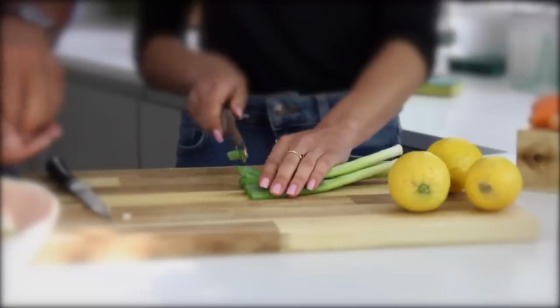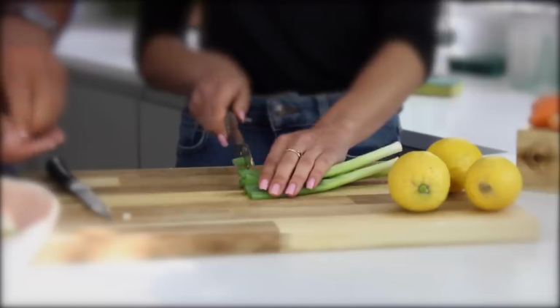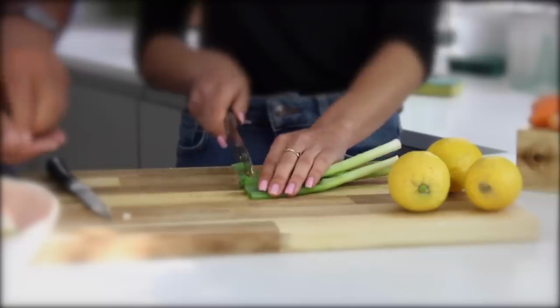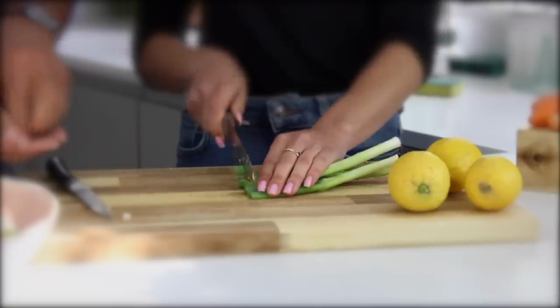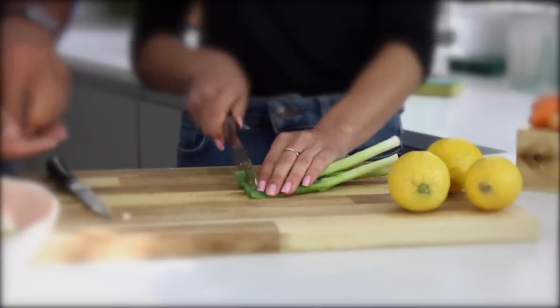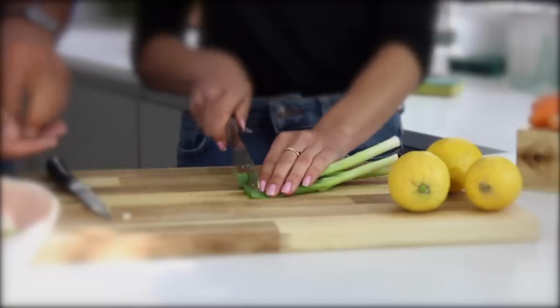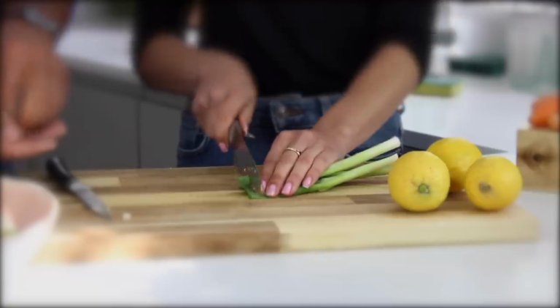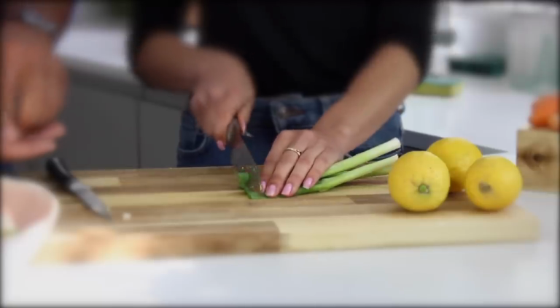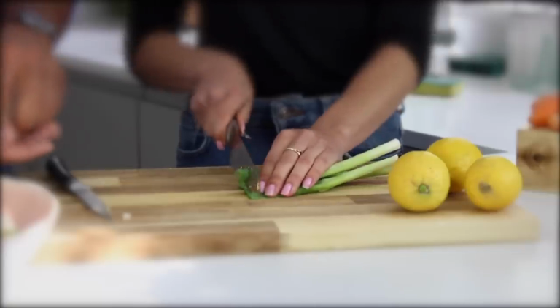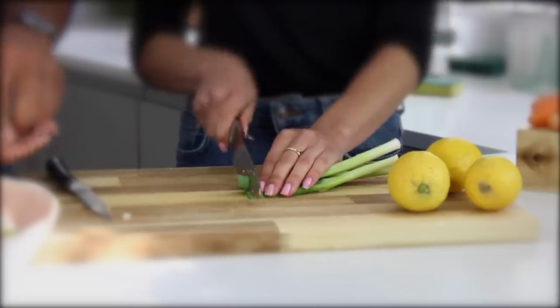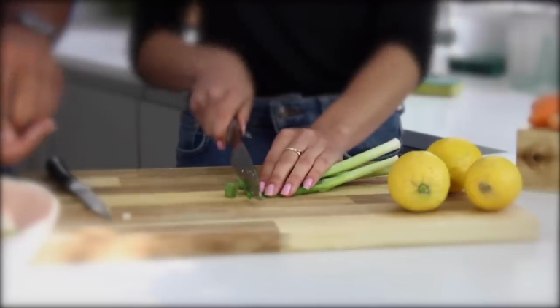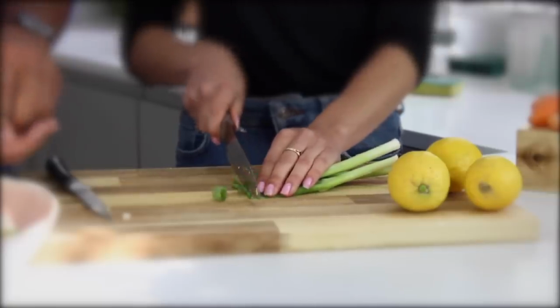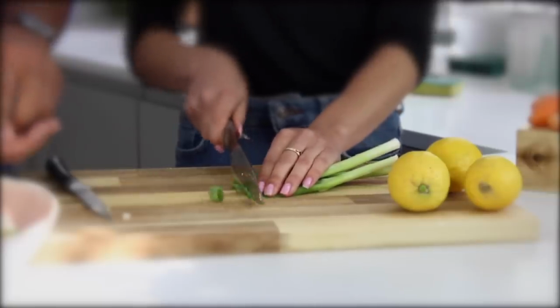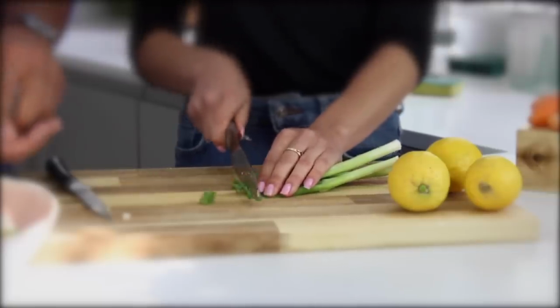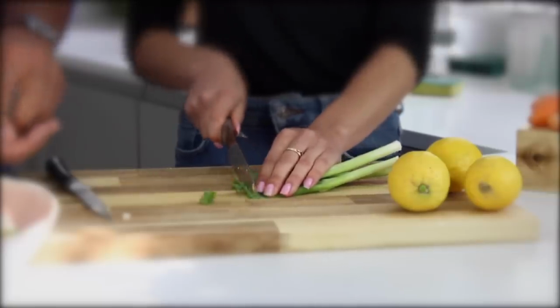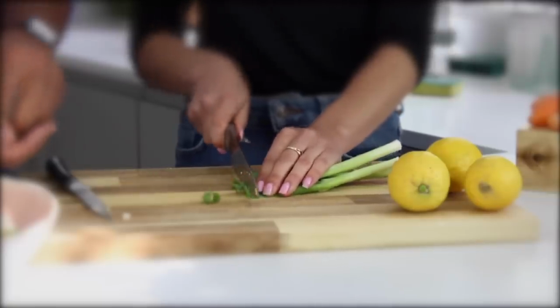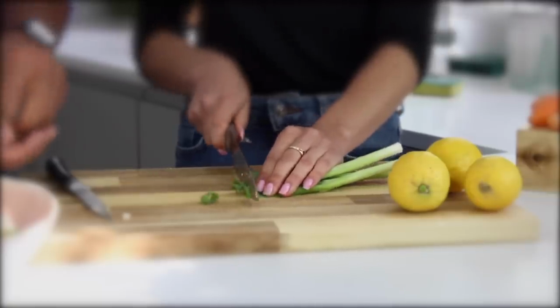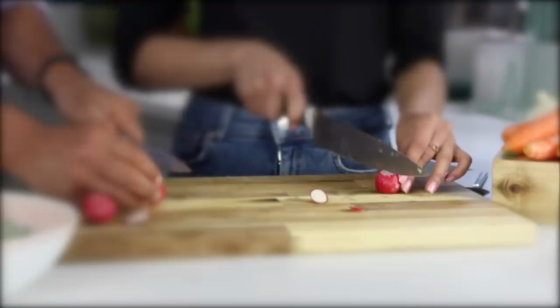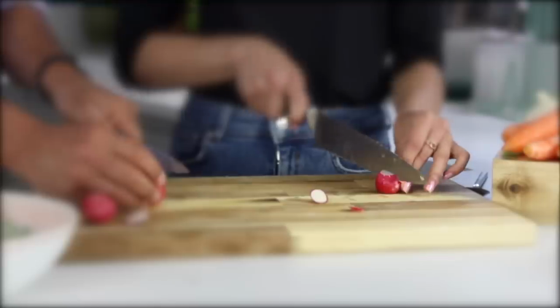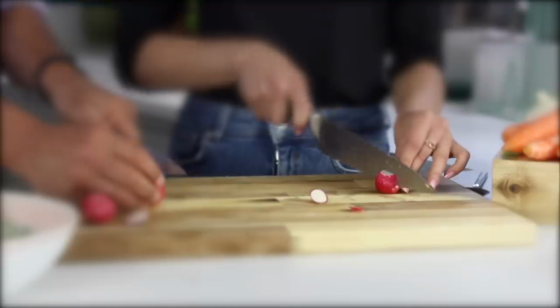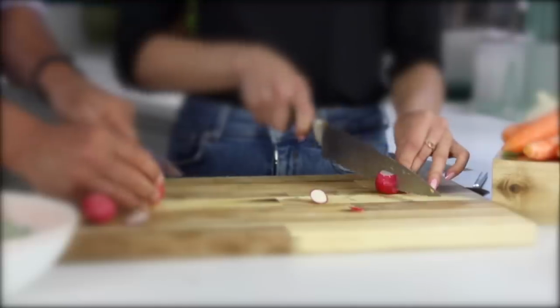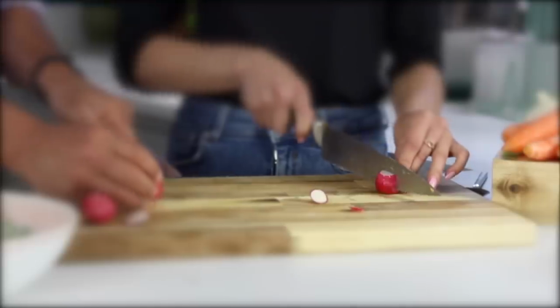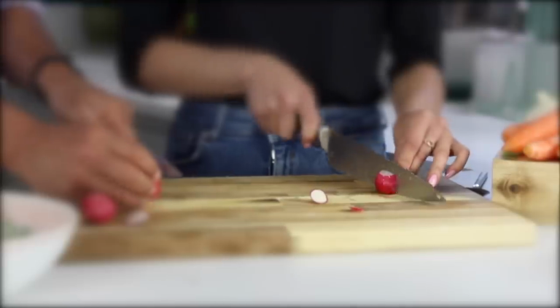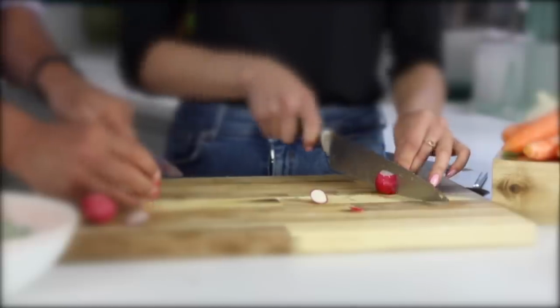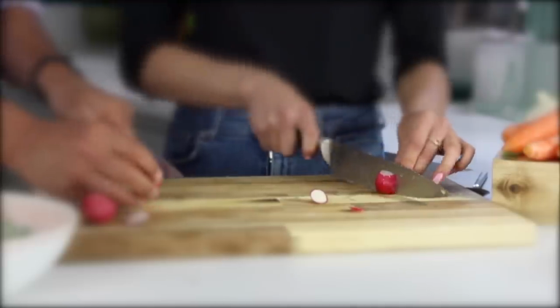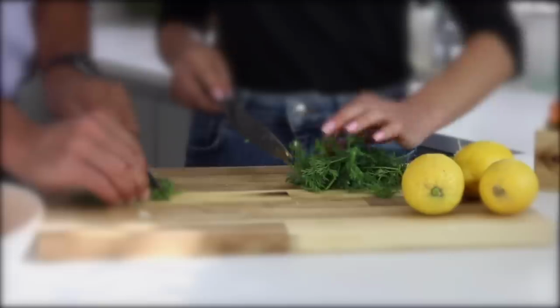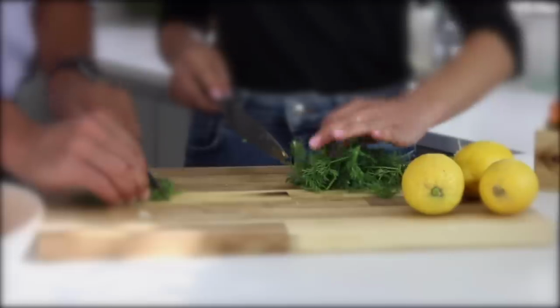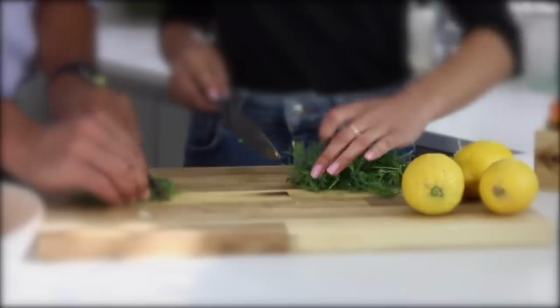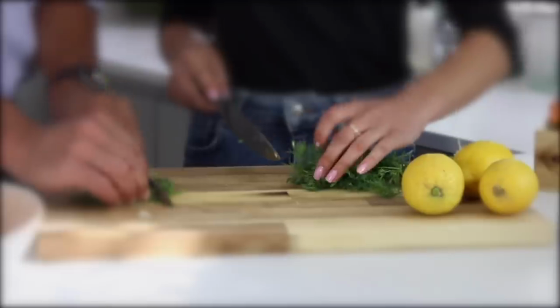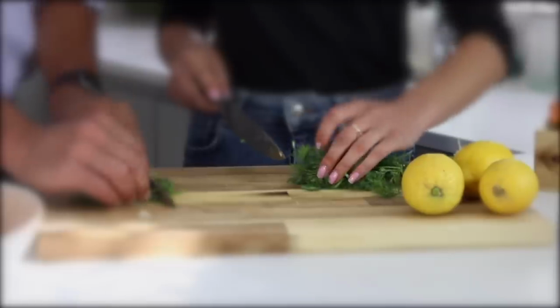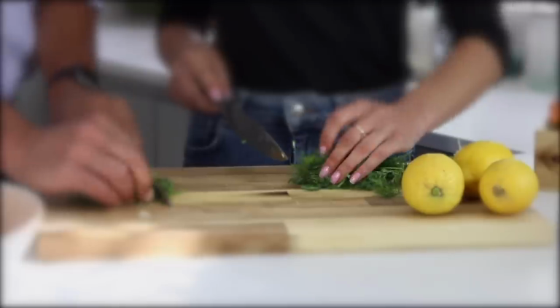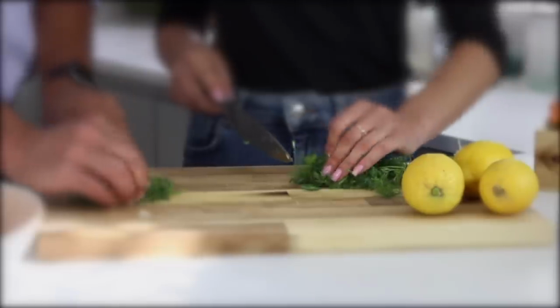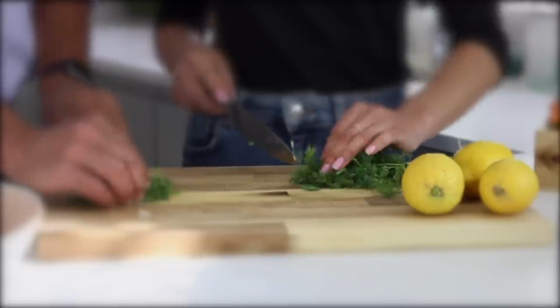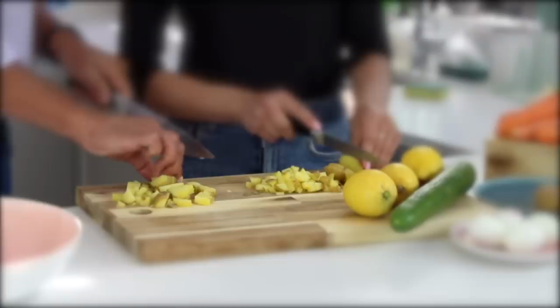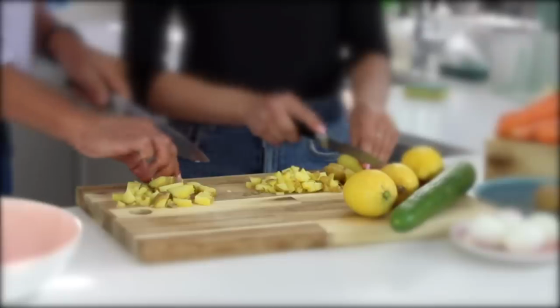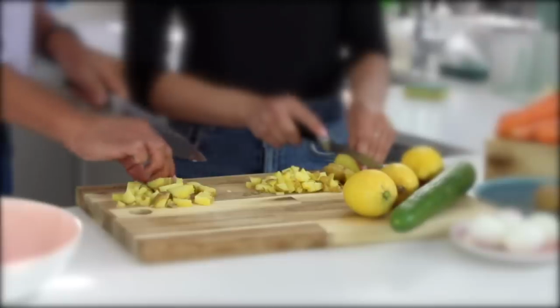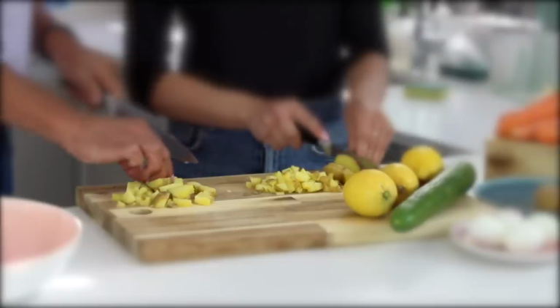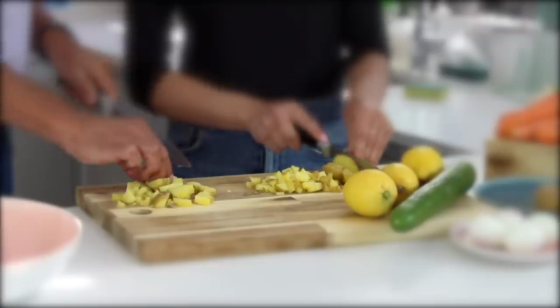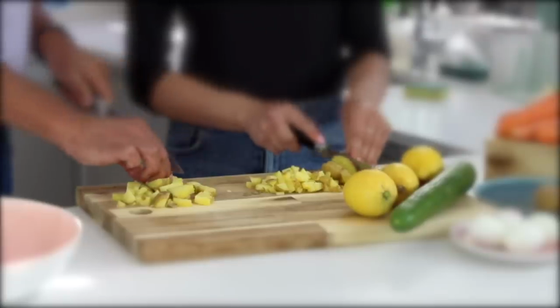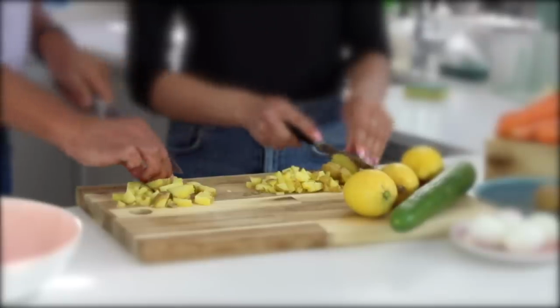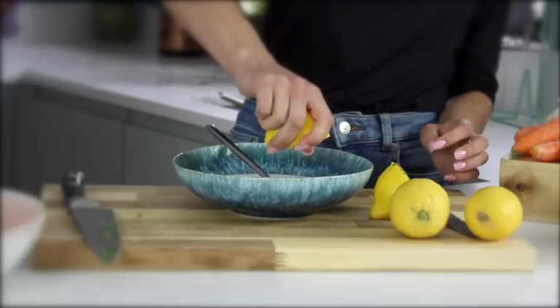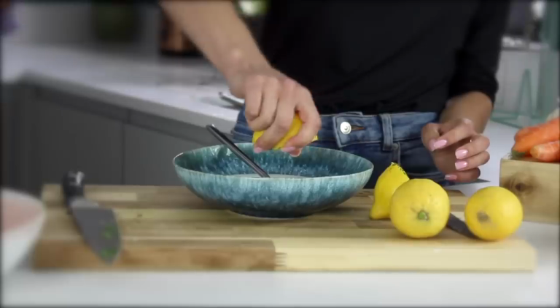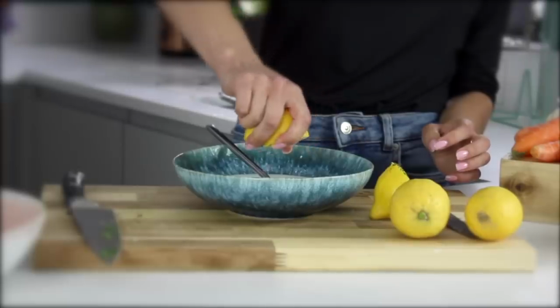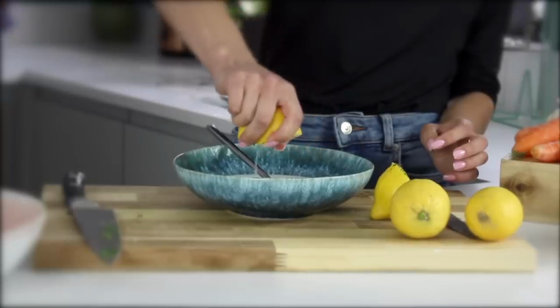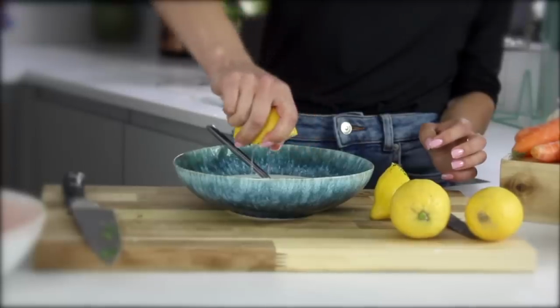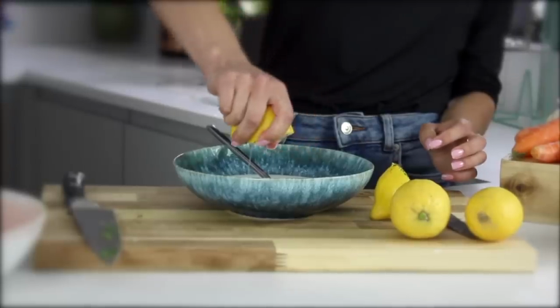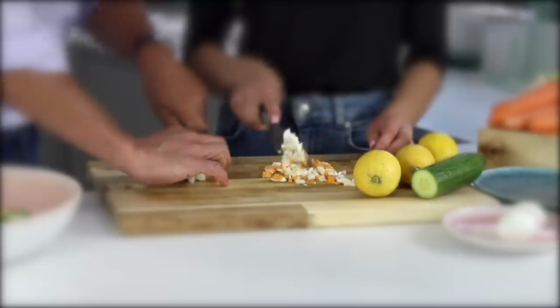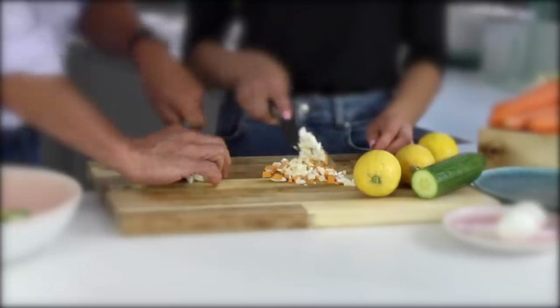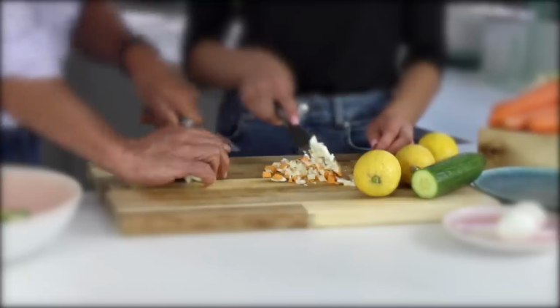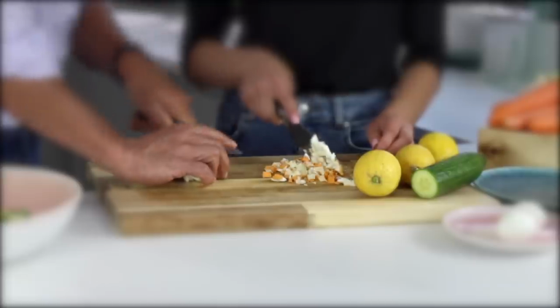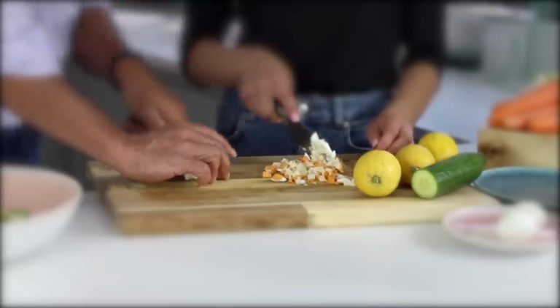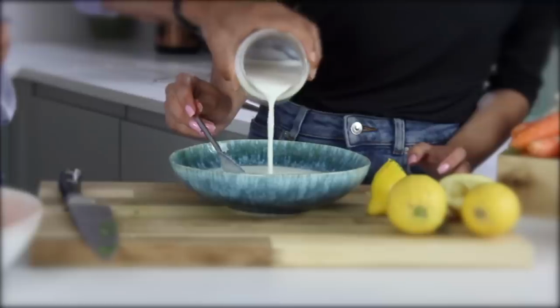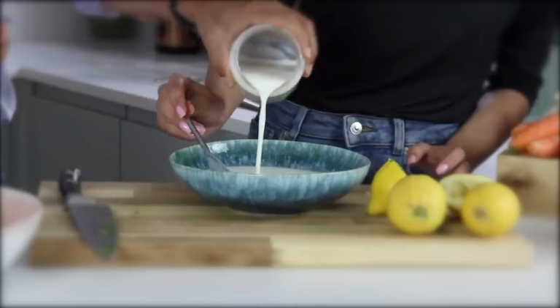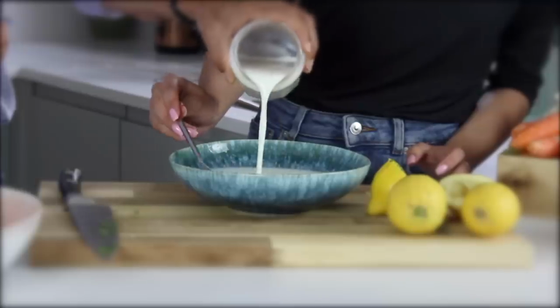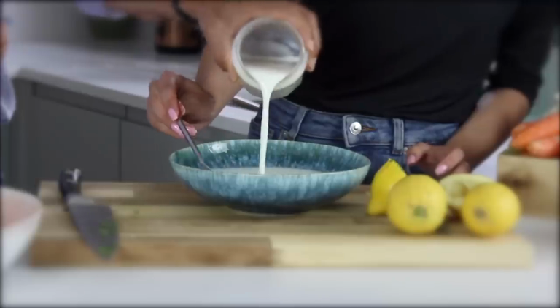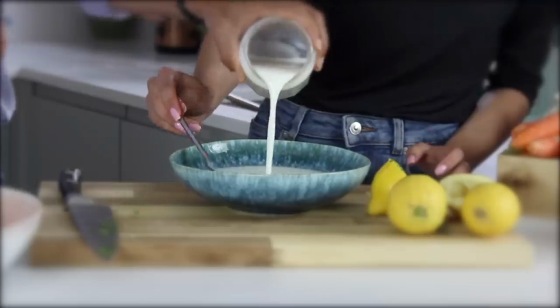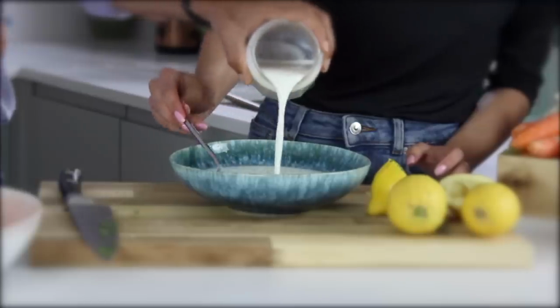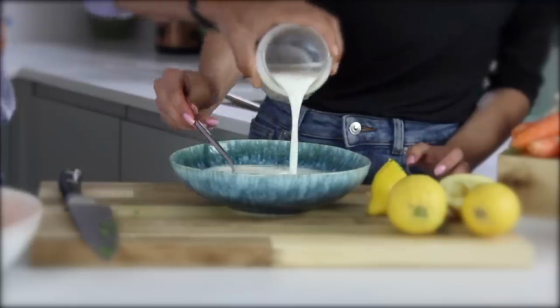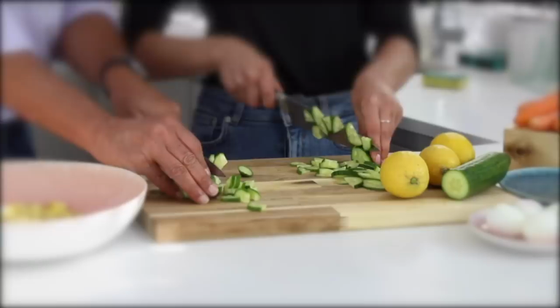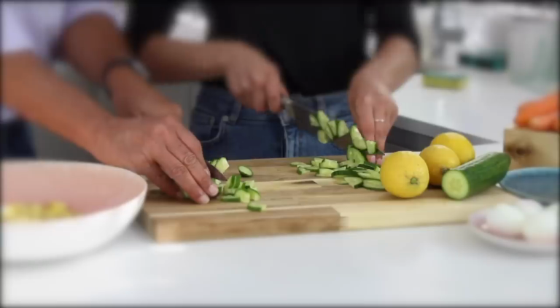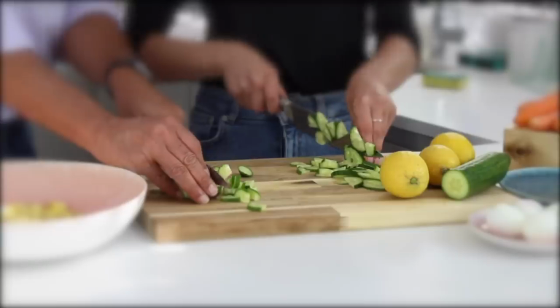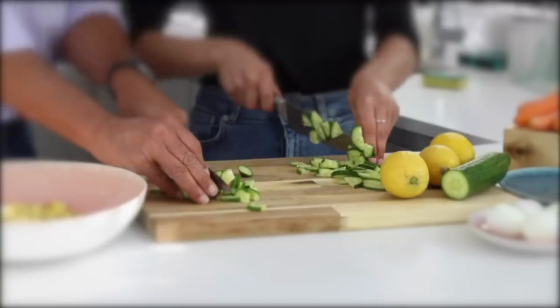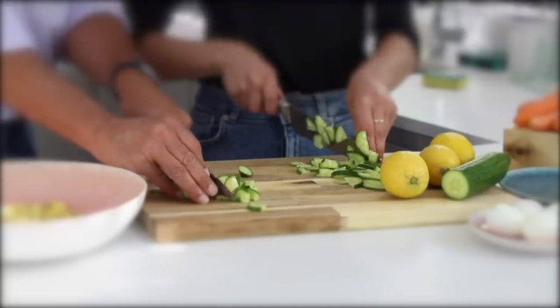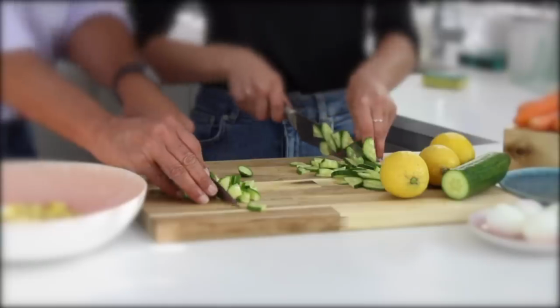The ingredients are green onion, radish, dill, potato, lemon, eggs, kefir, and cucumber.